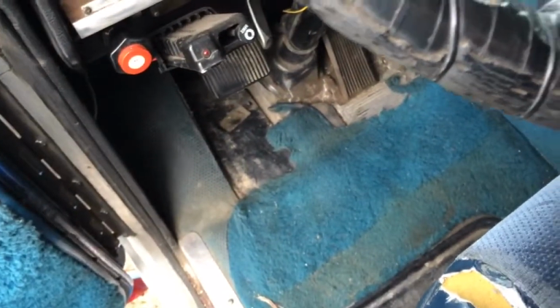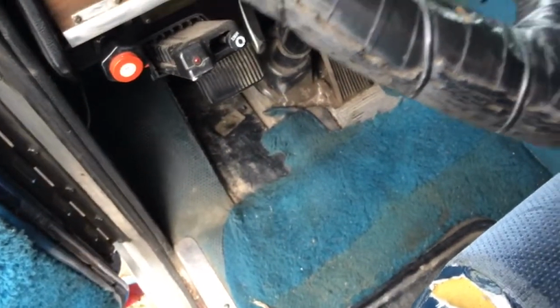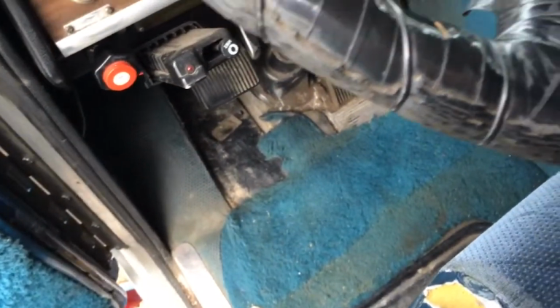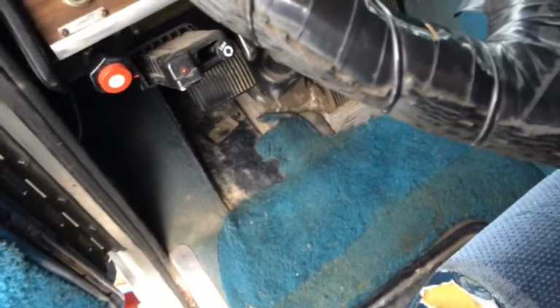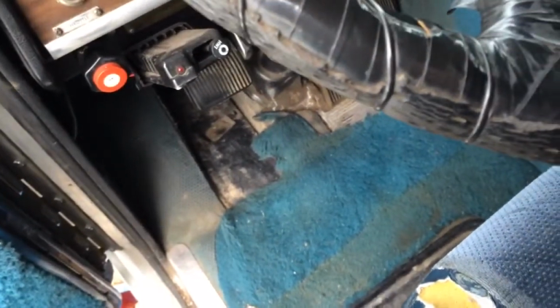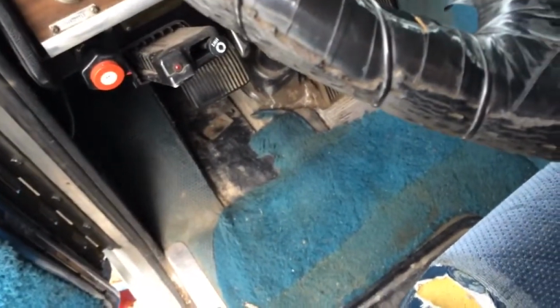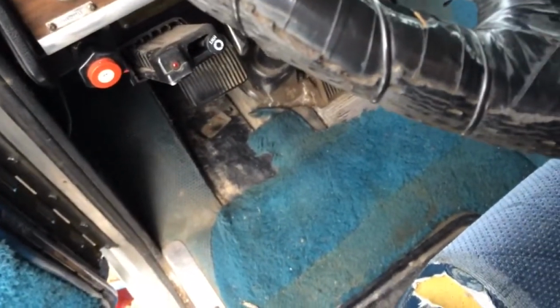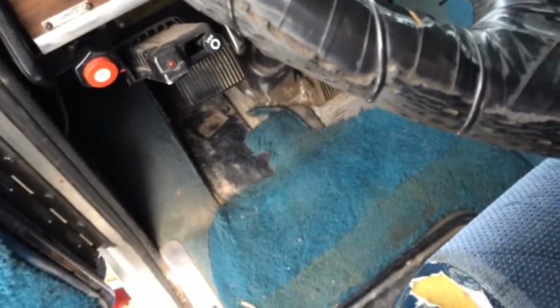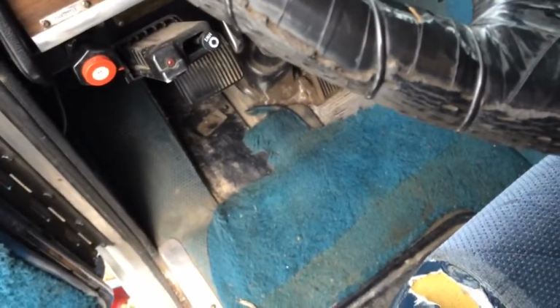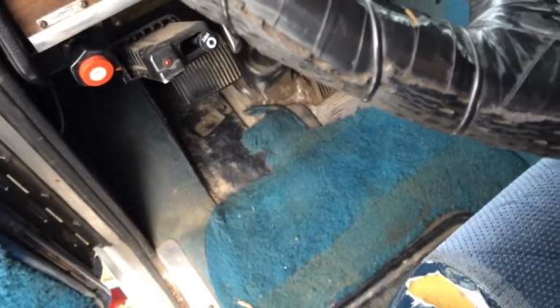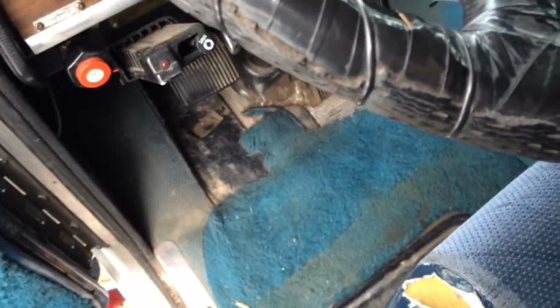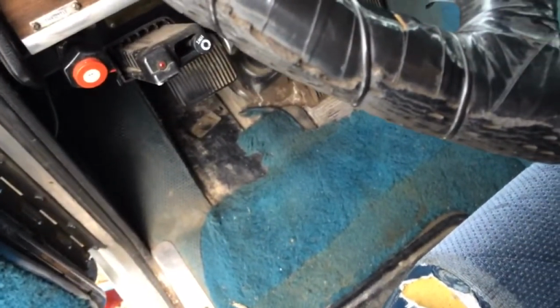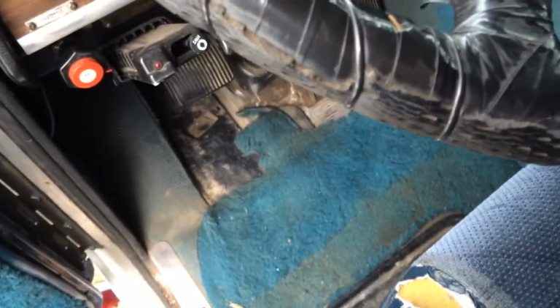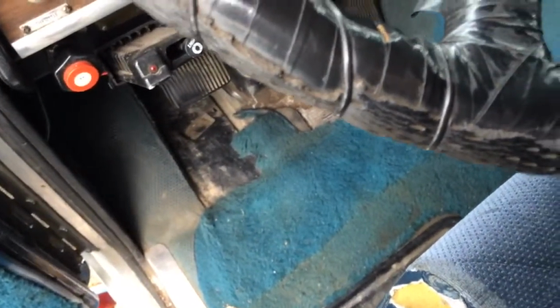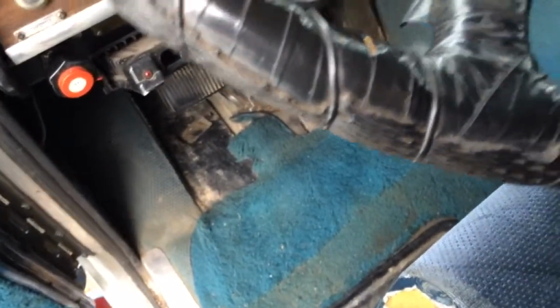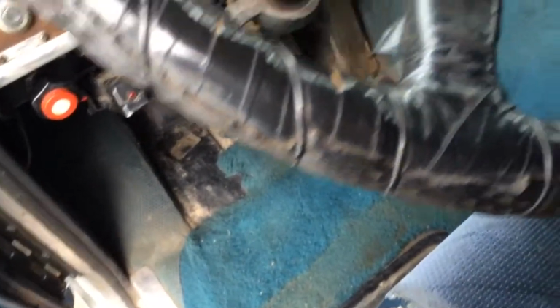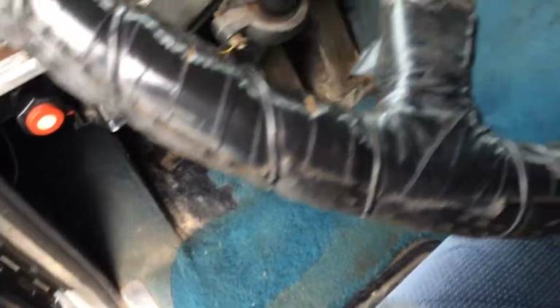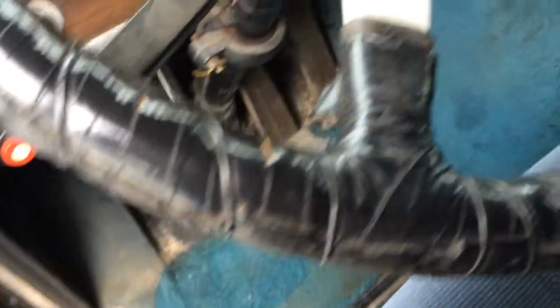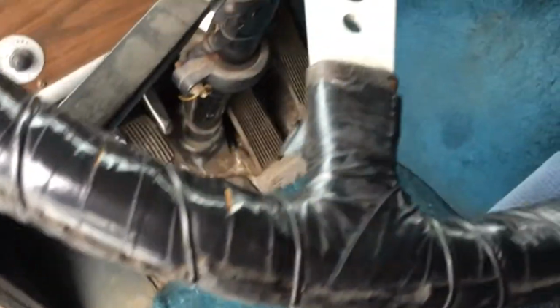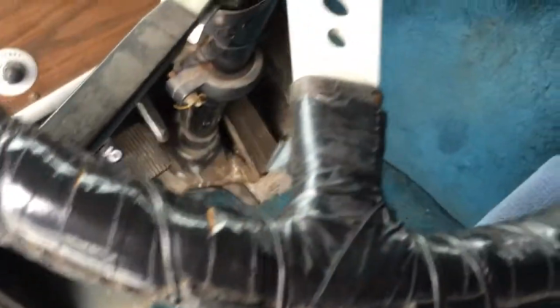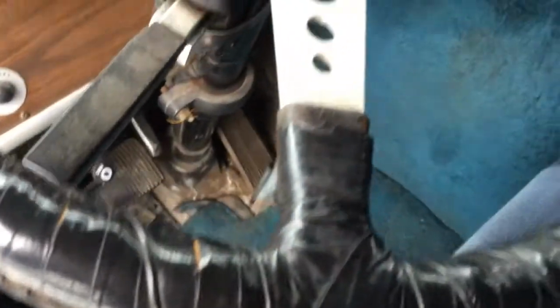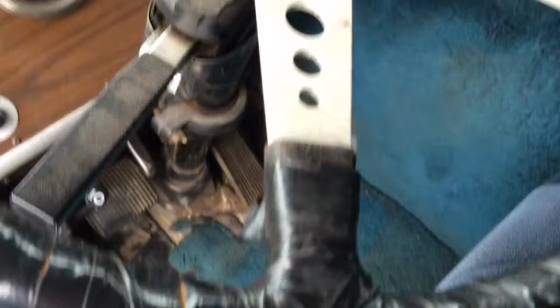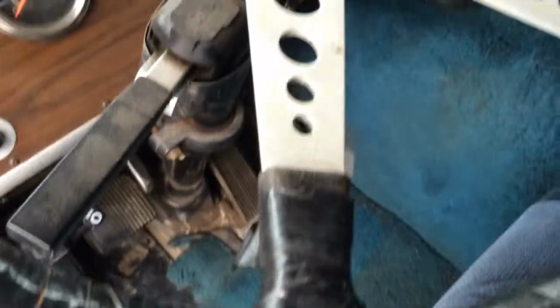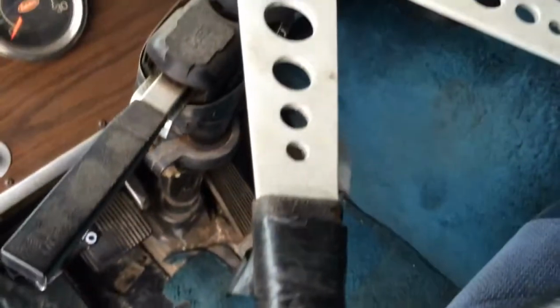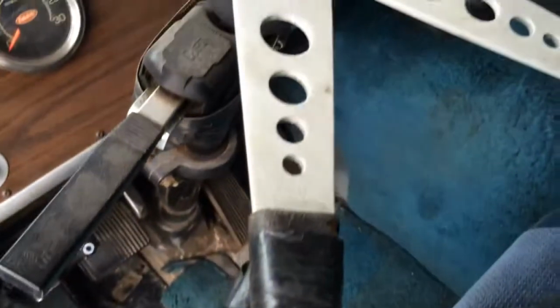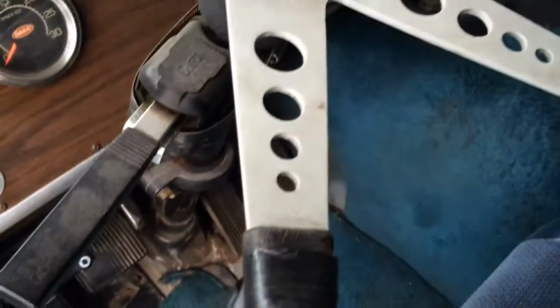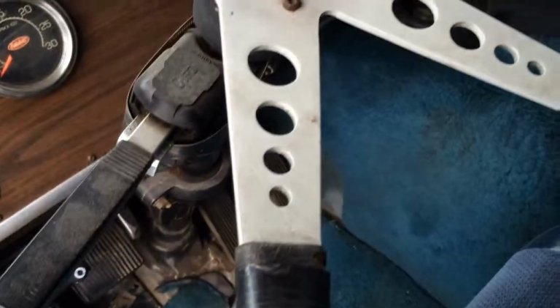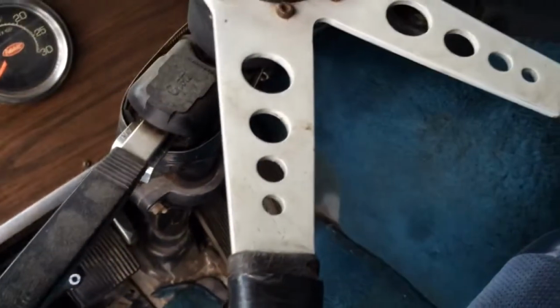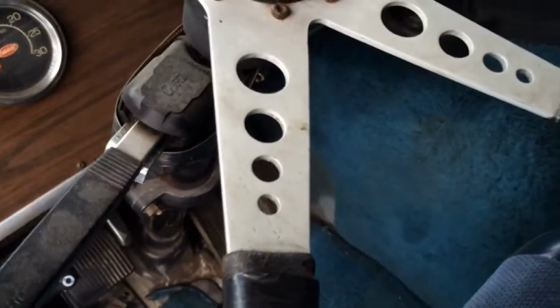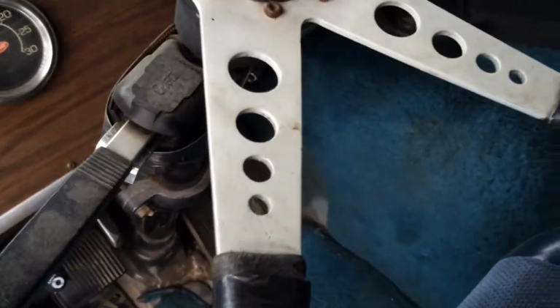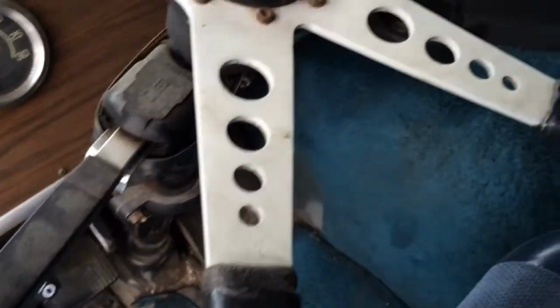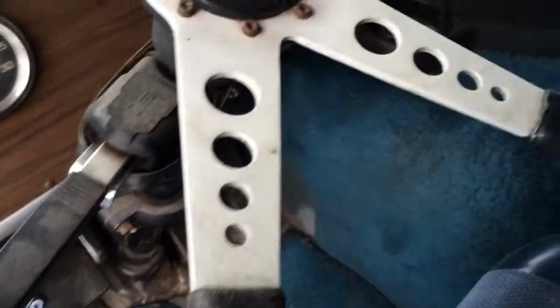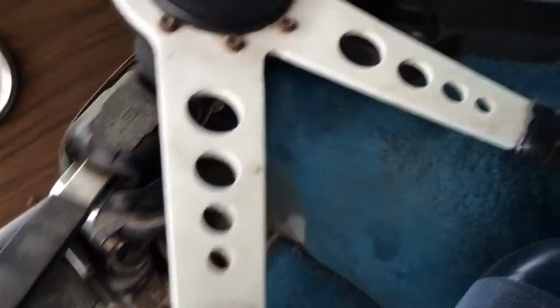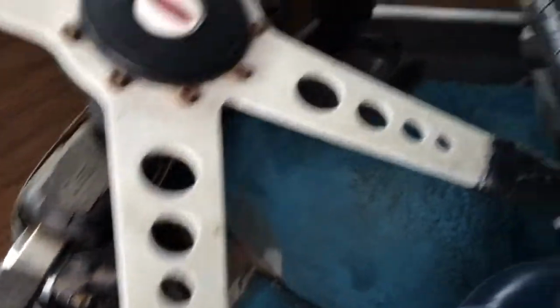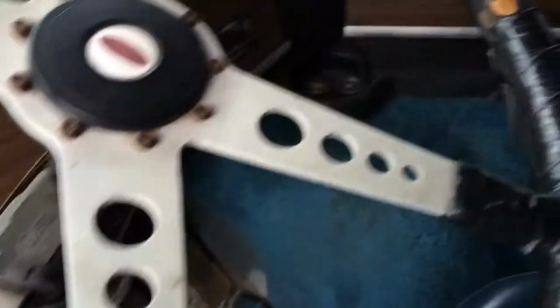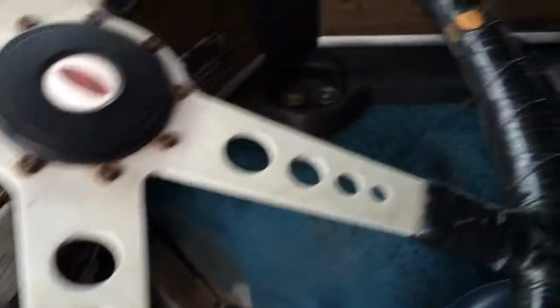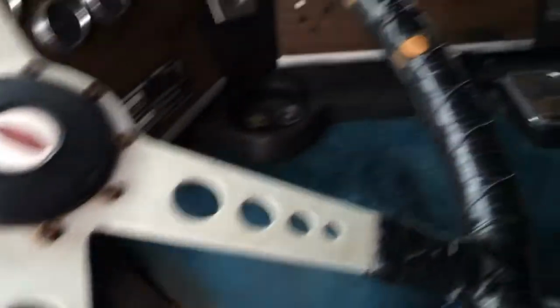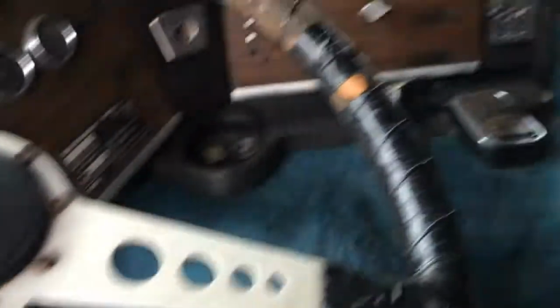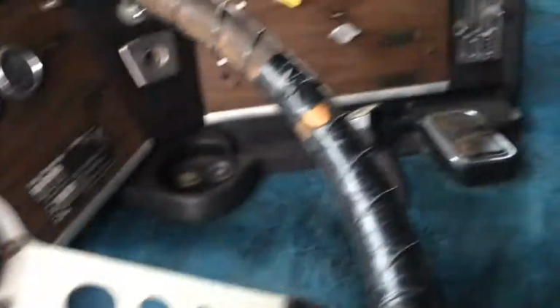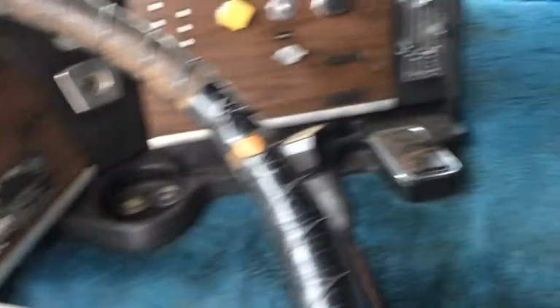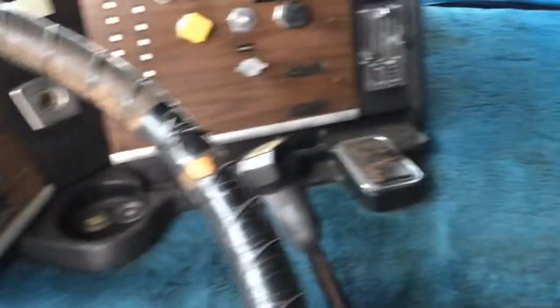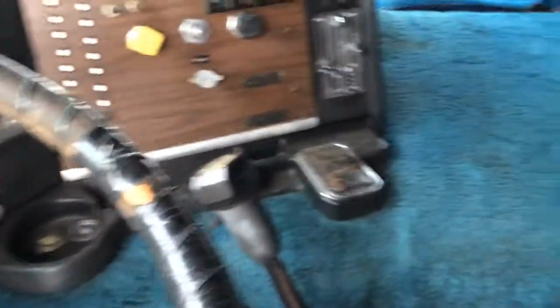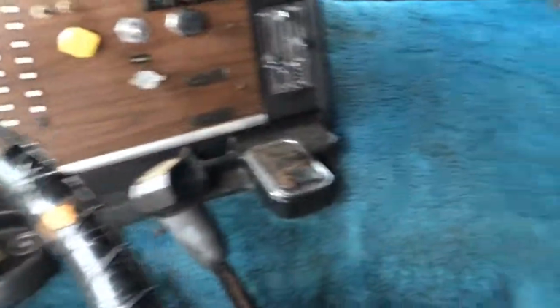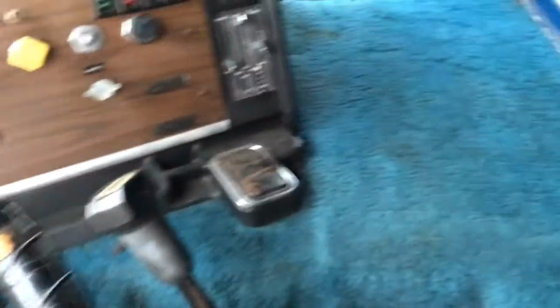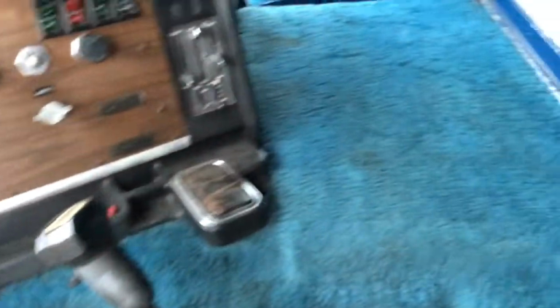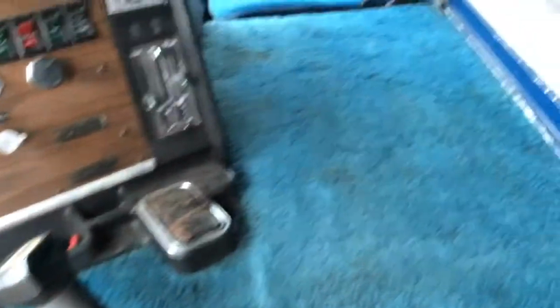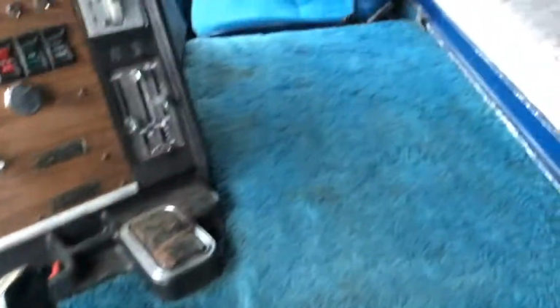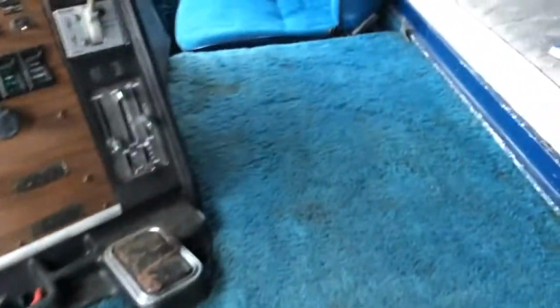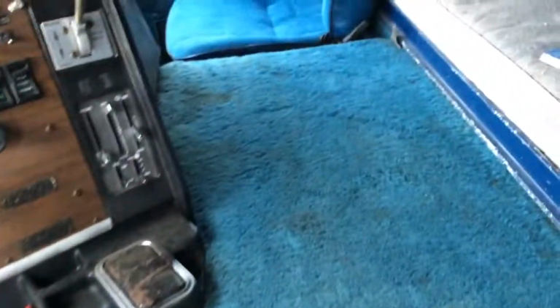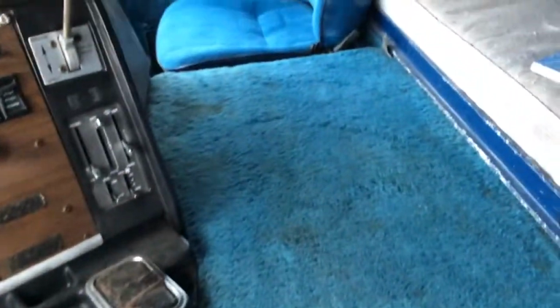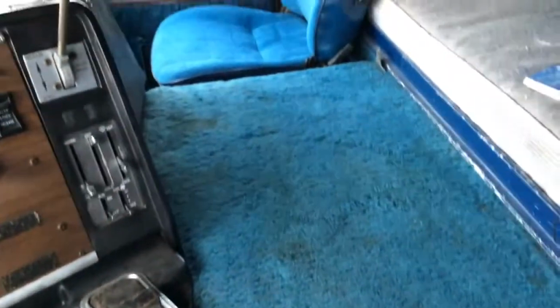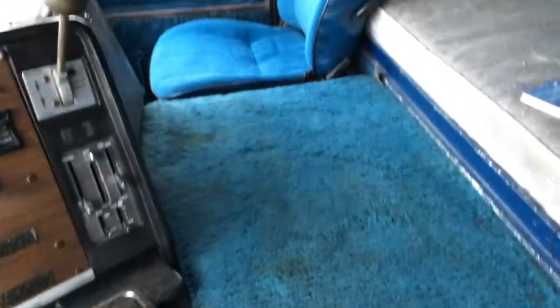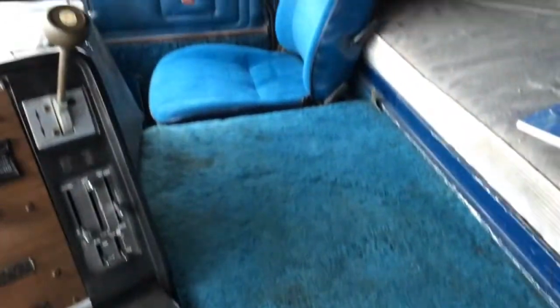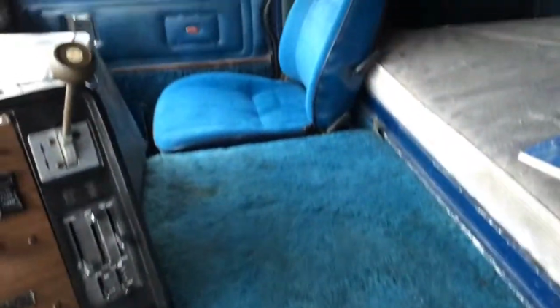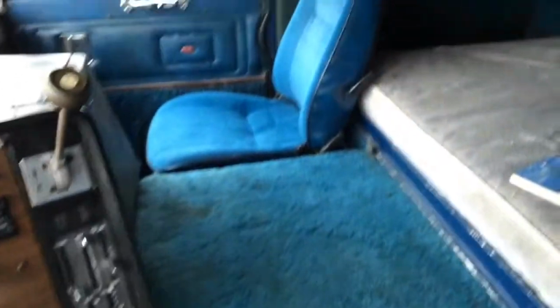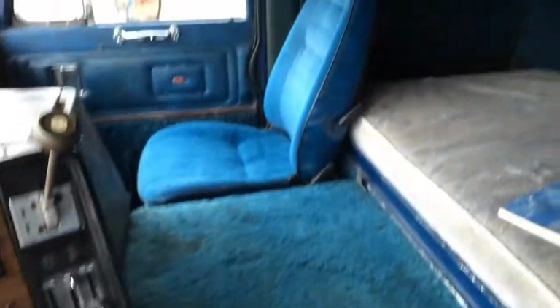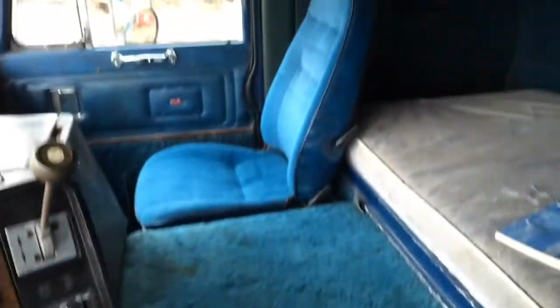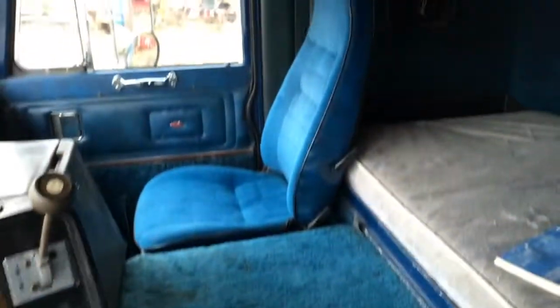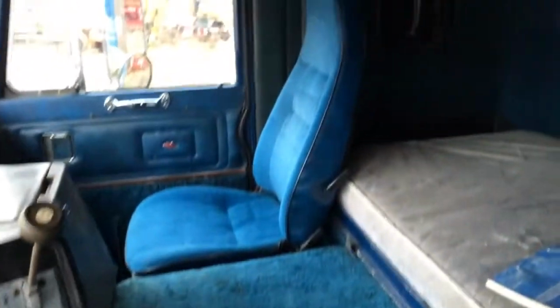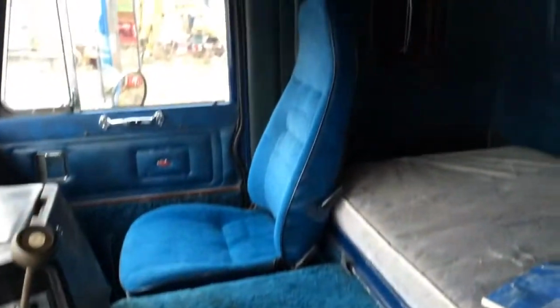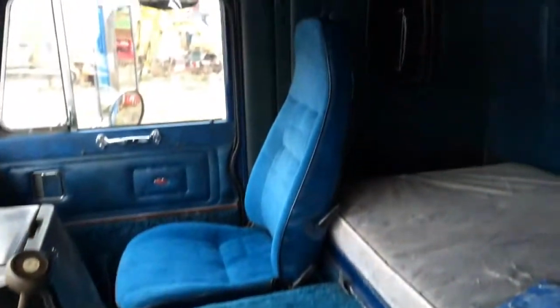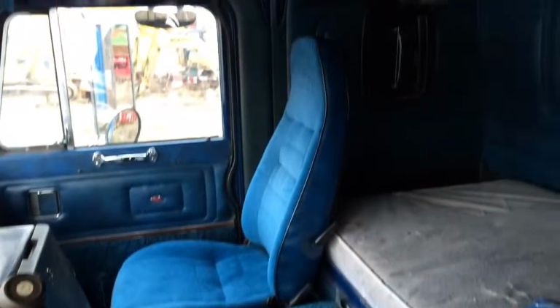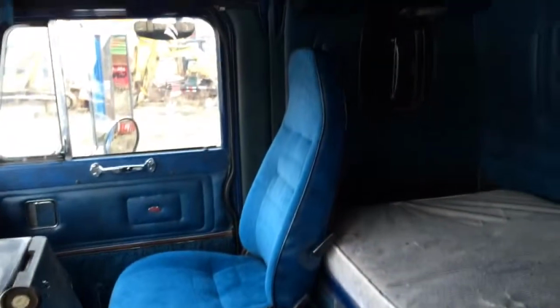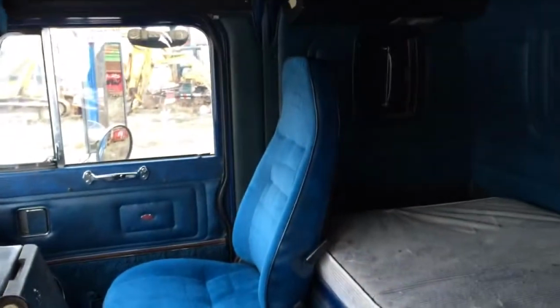Carpet's a little dirty right now, but vacuum it up it's pretty clean. We'll change it anyway, but that's exactly how I got it.